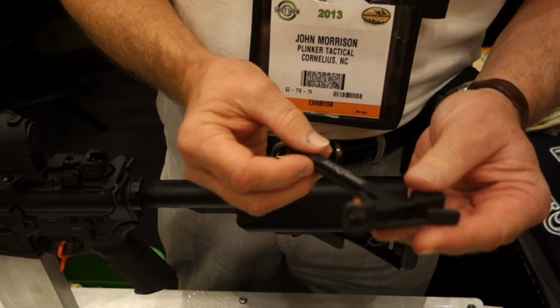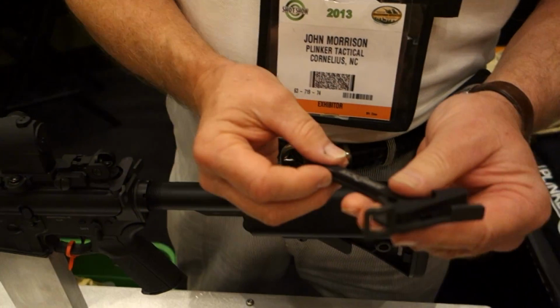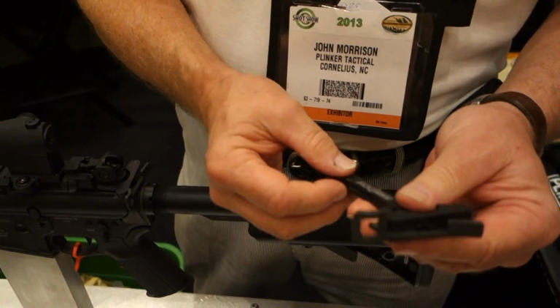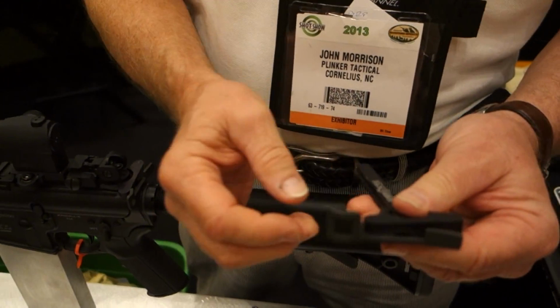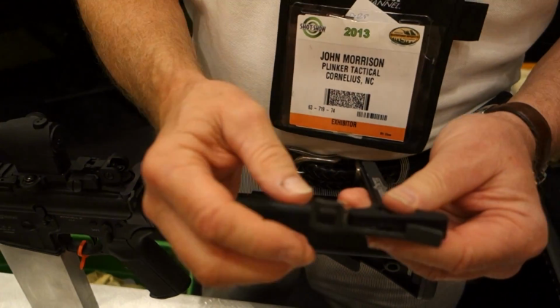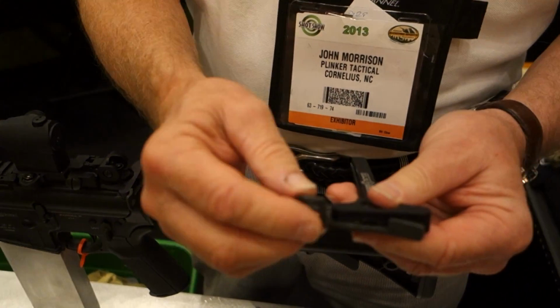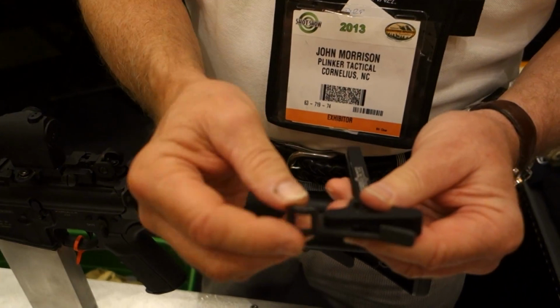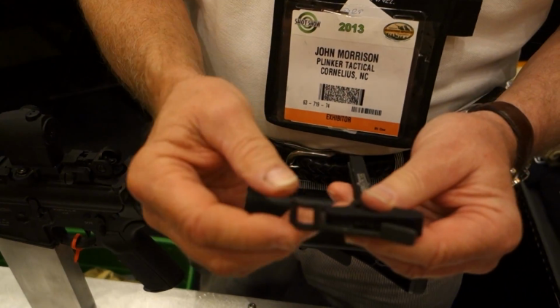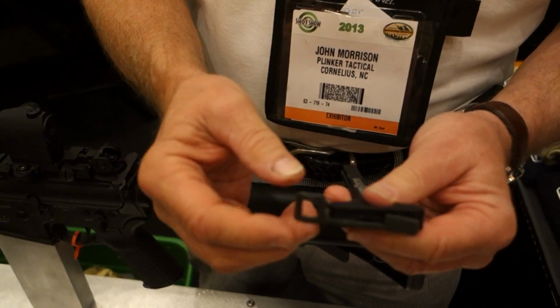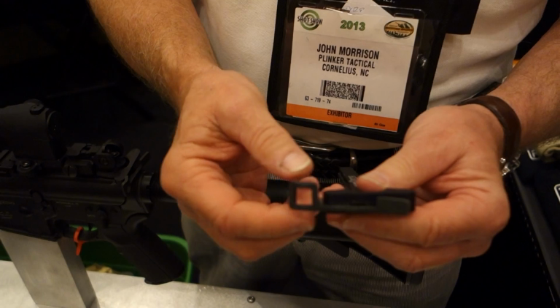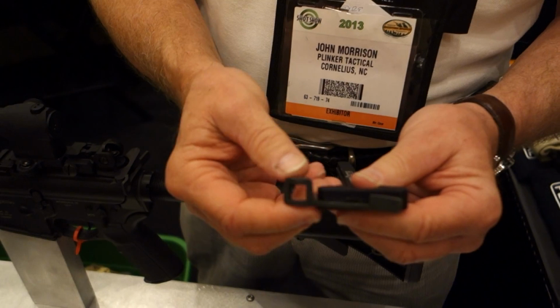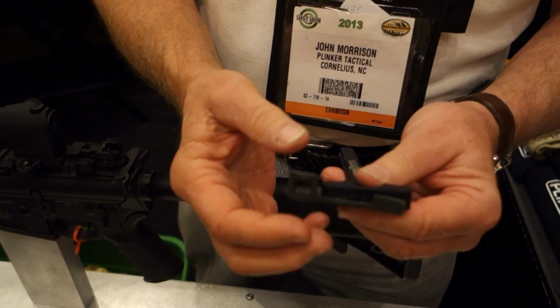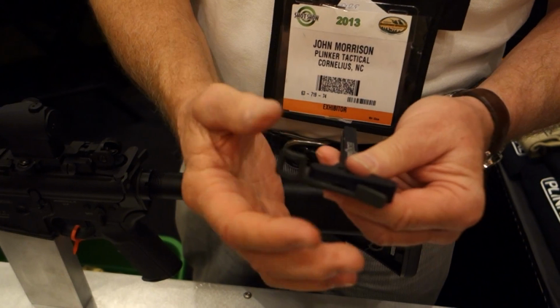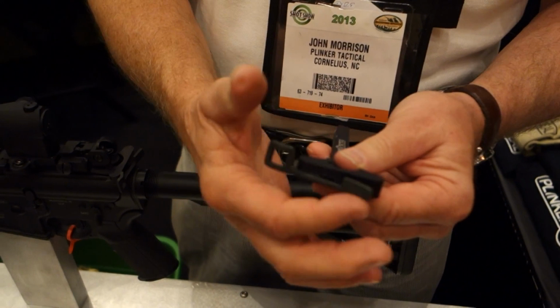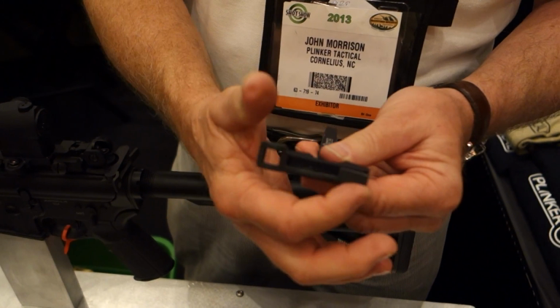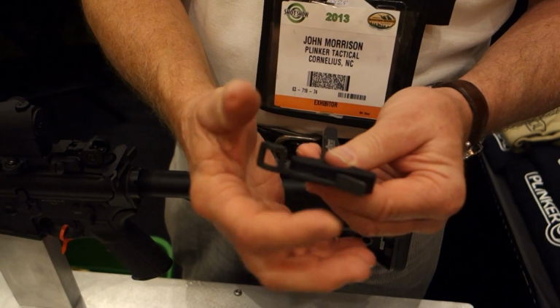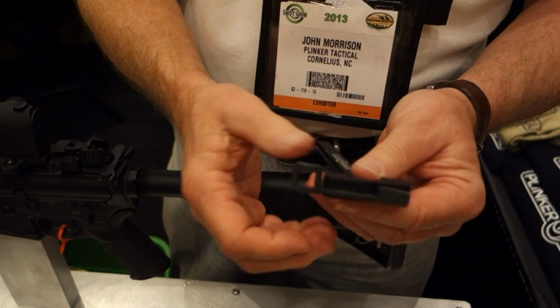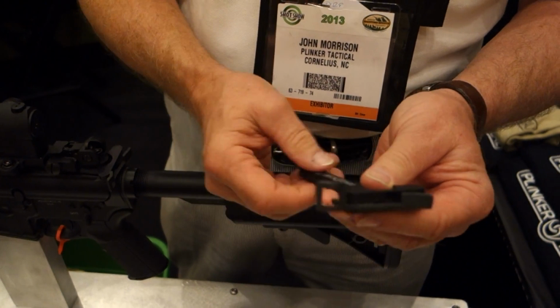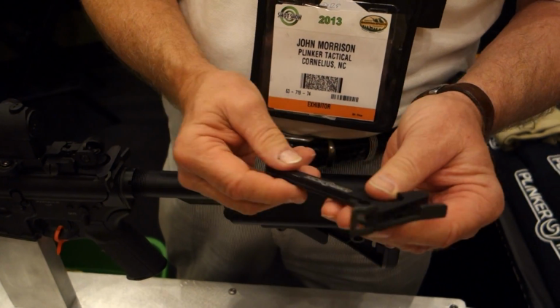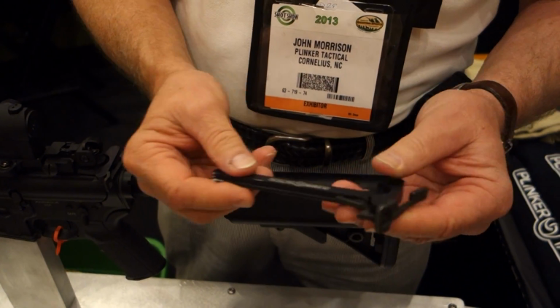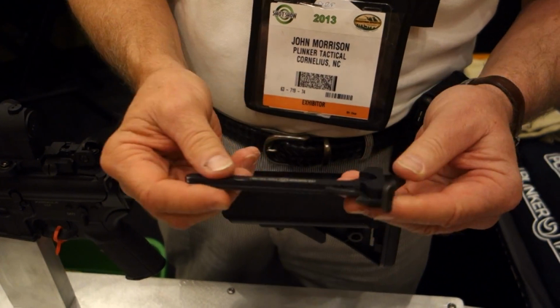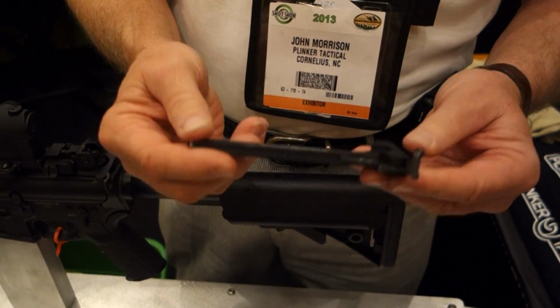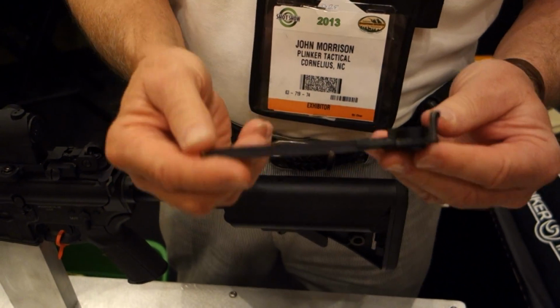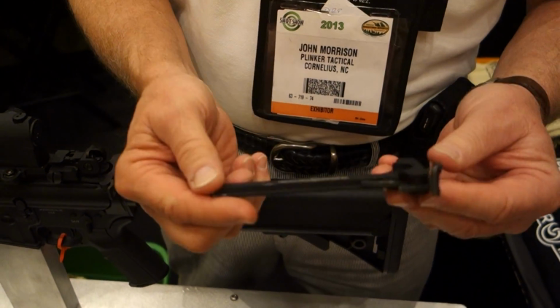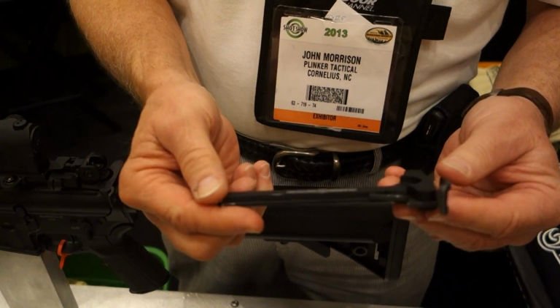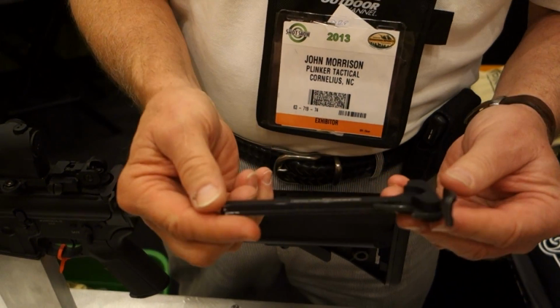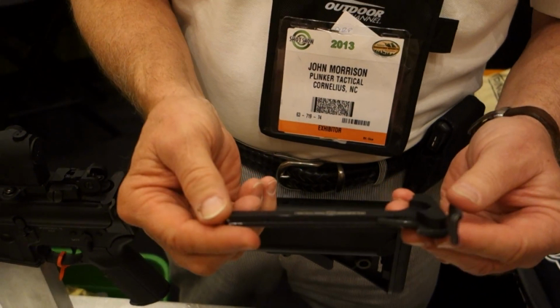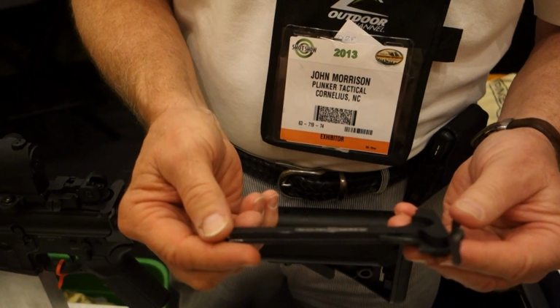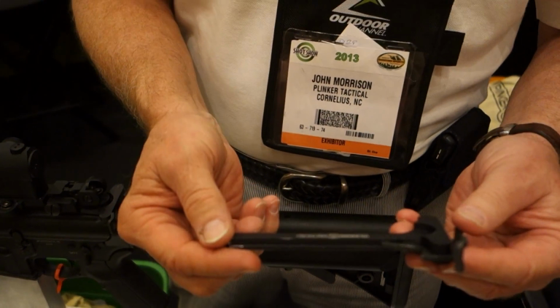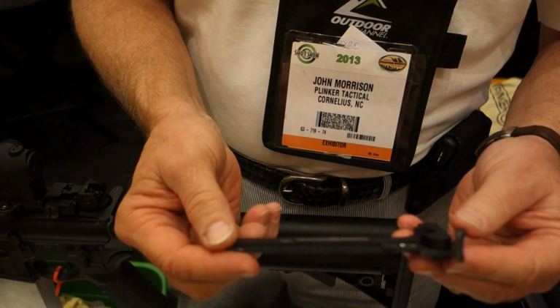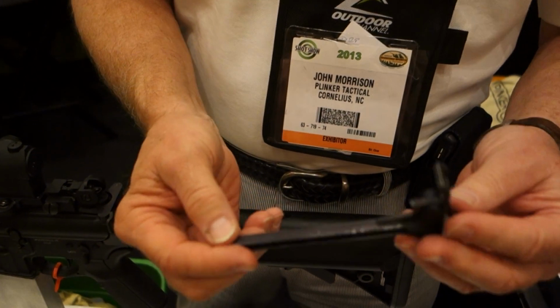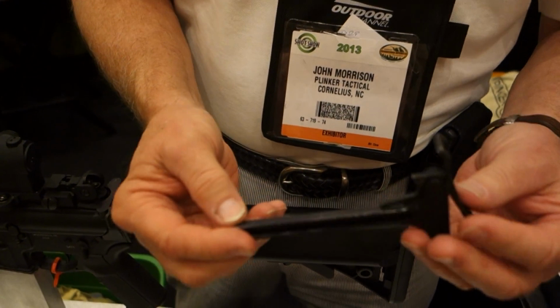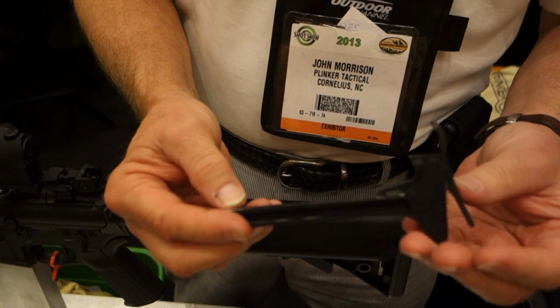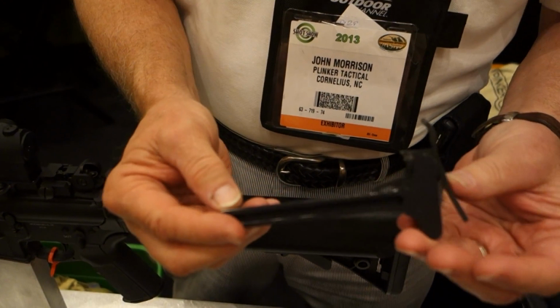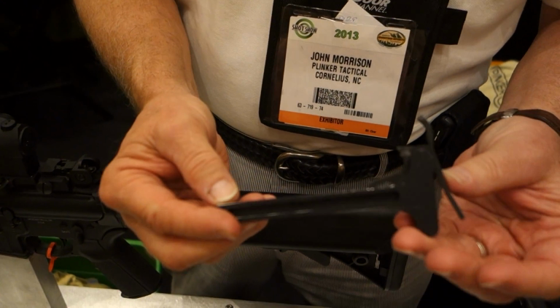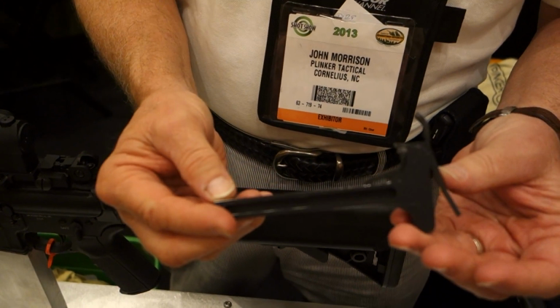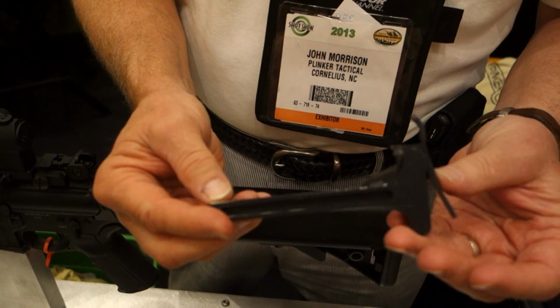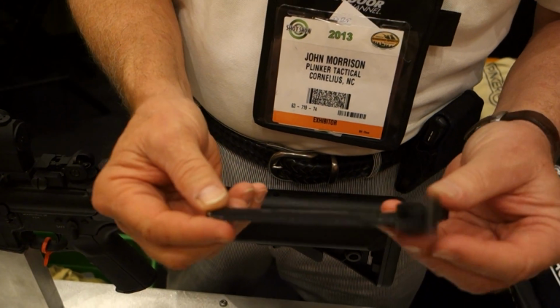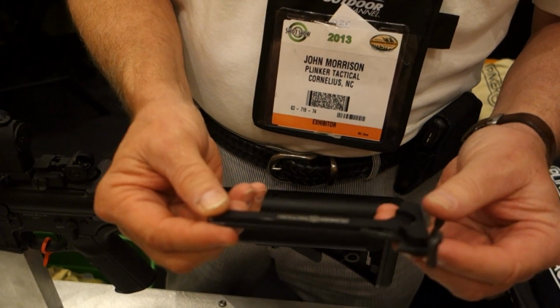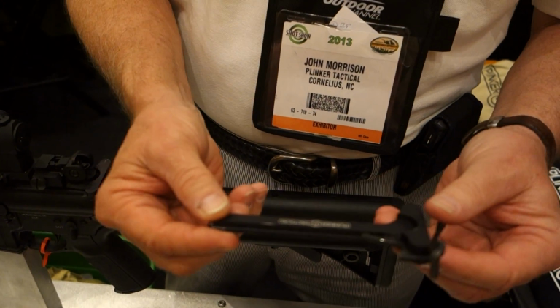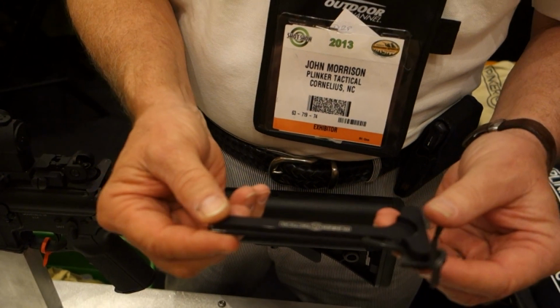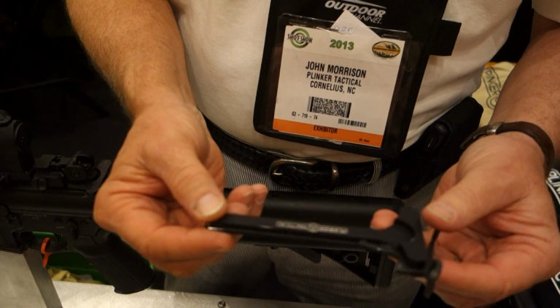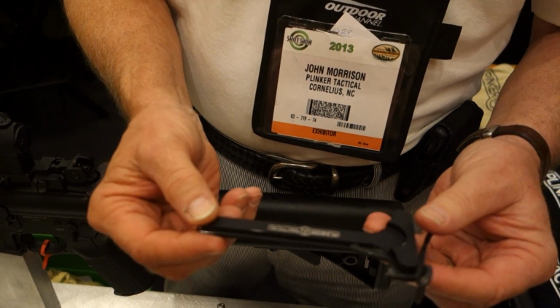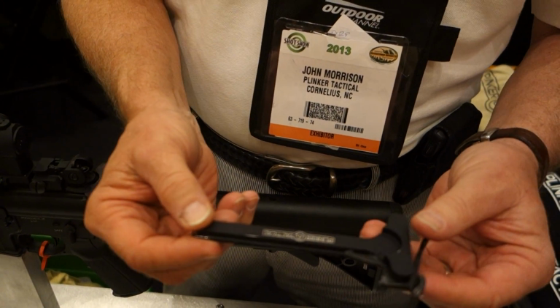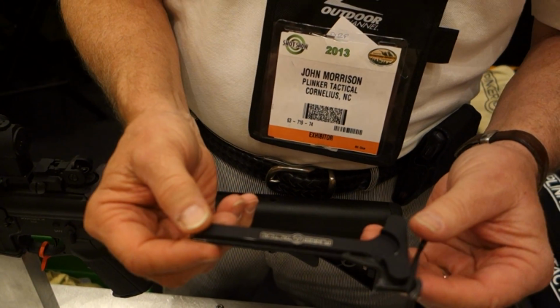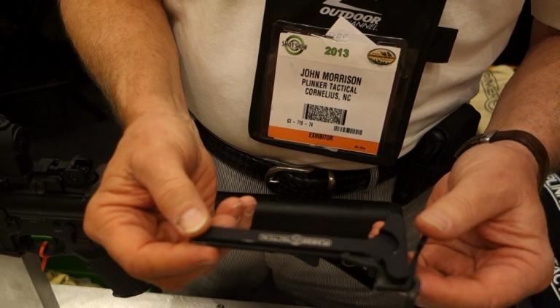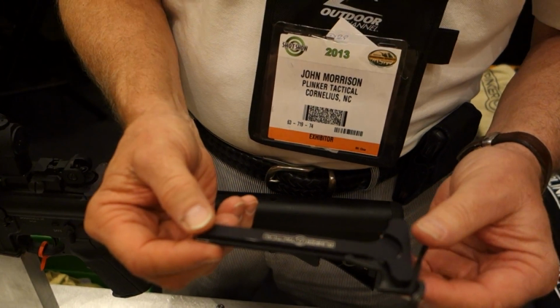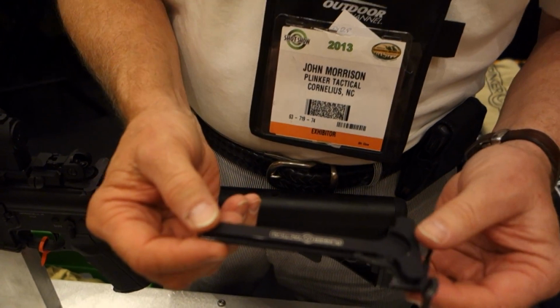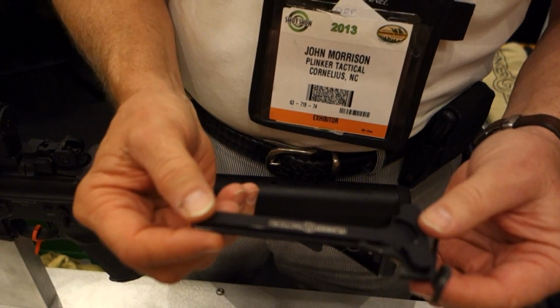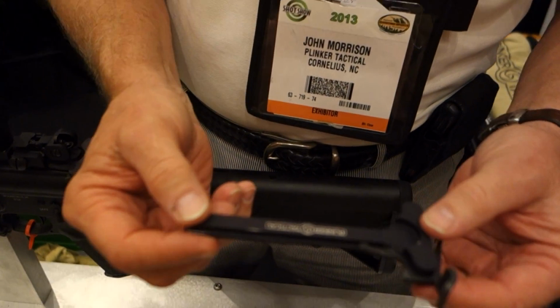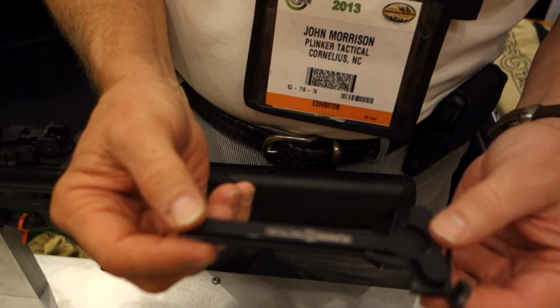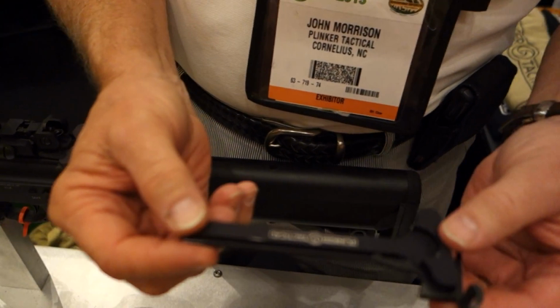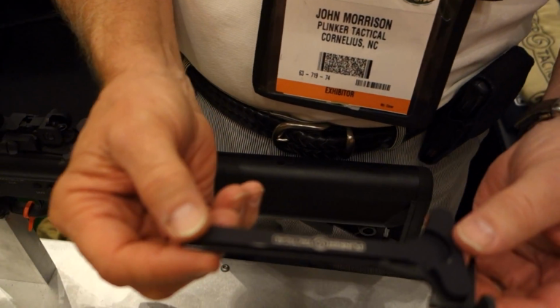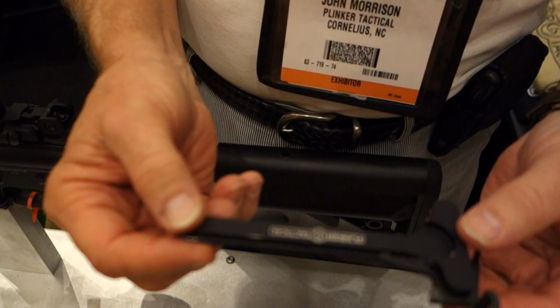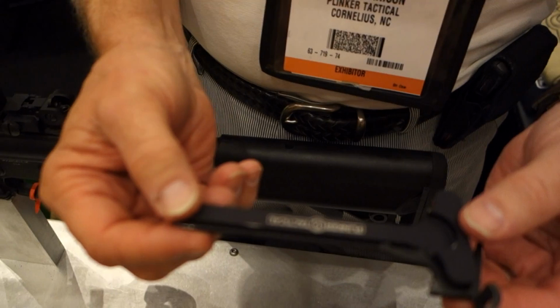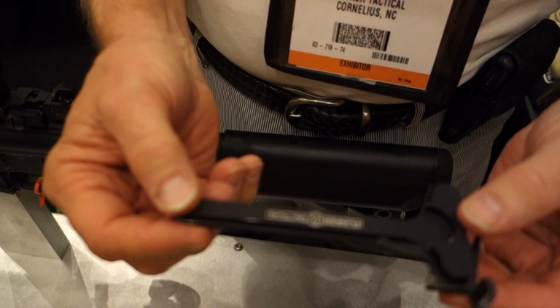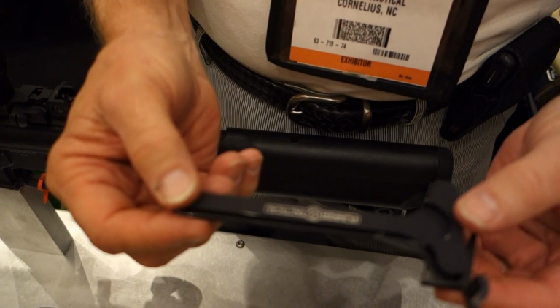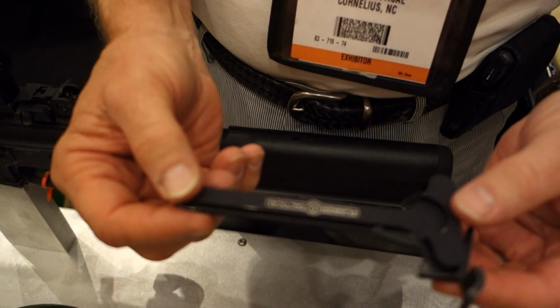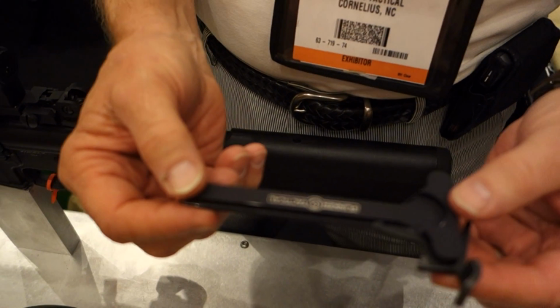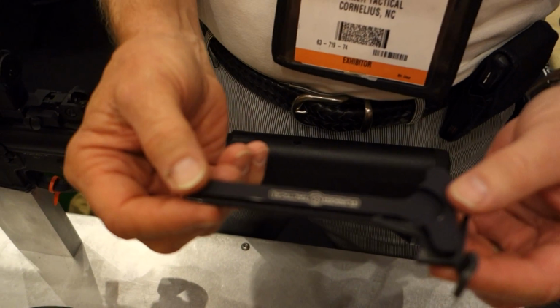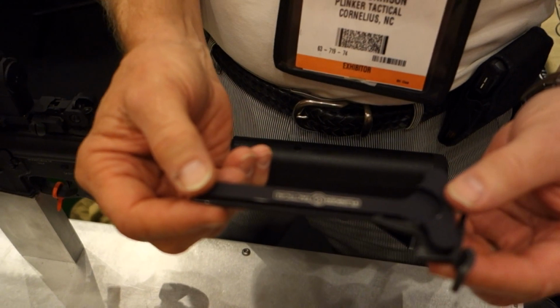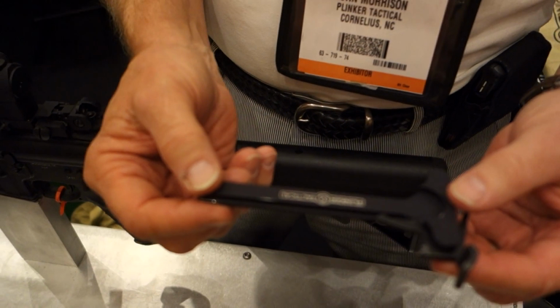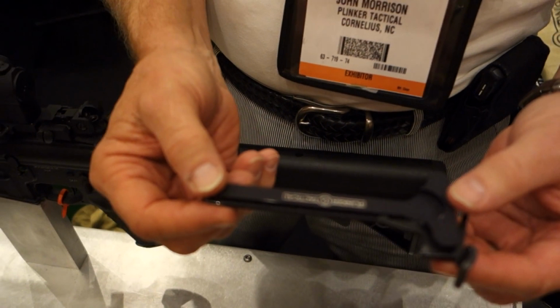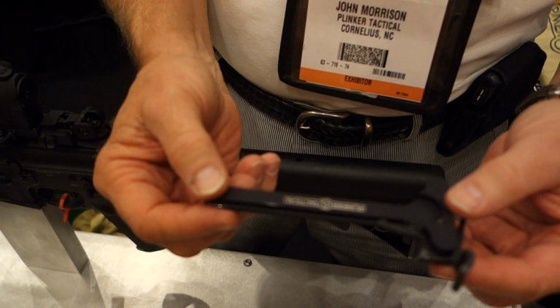It's tactical in design, ambidextrous, billet aluminum — very functional. We make that ourselves. Everything is made in Charlotte, North Carolina.